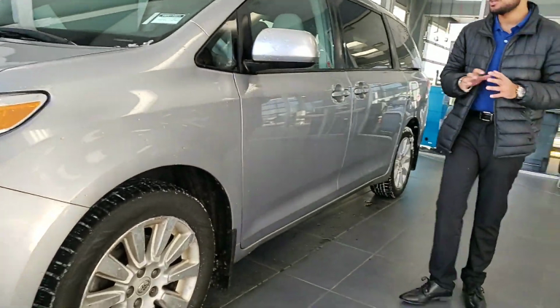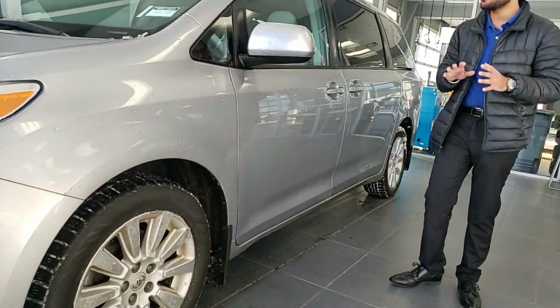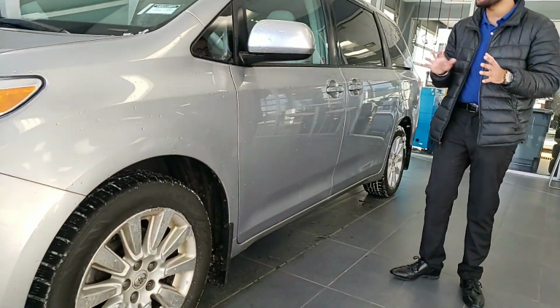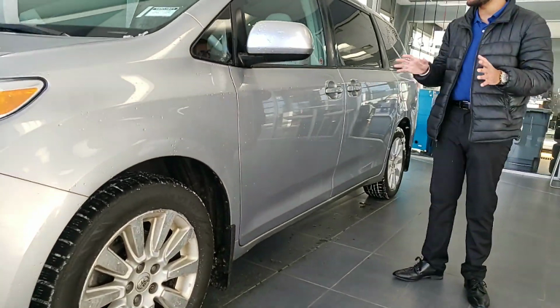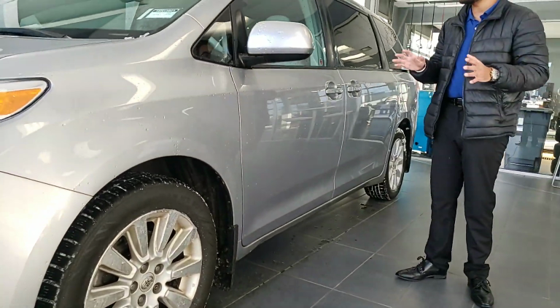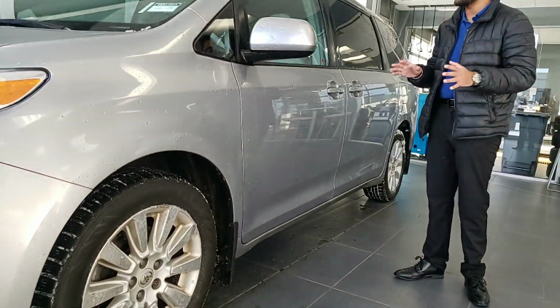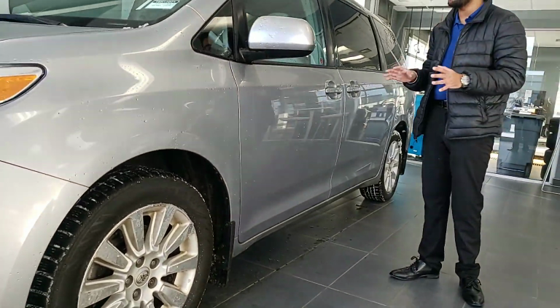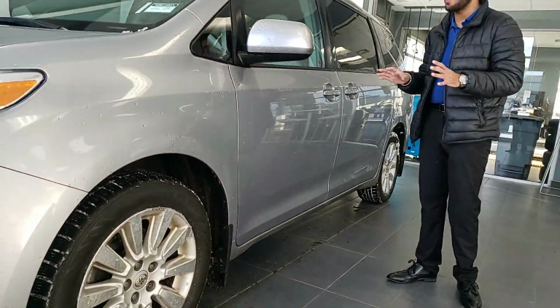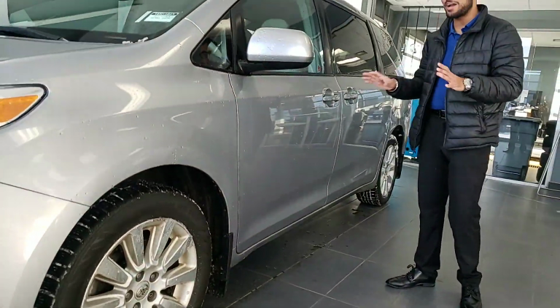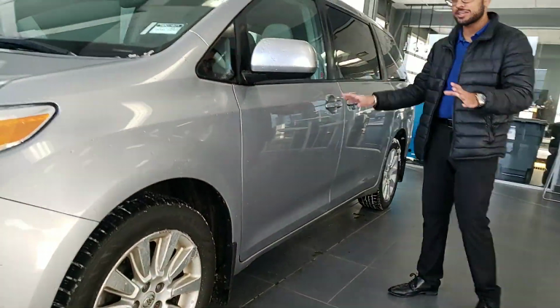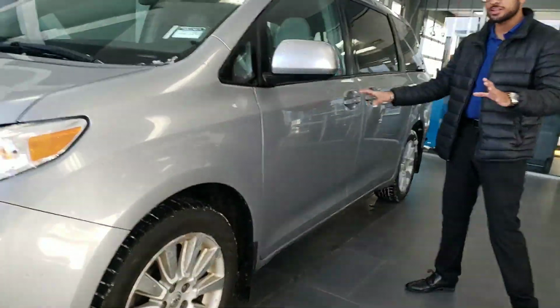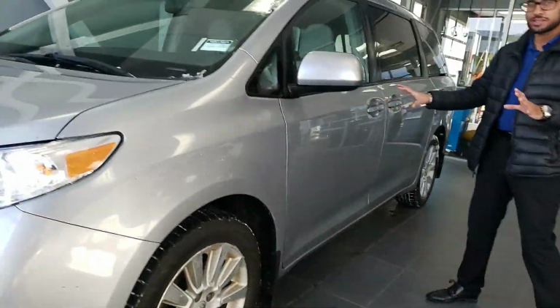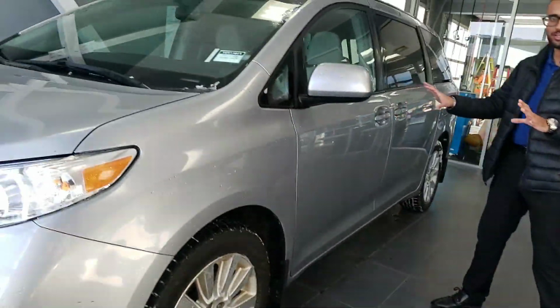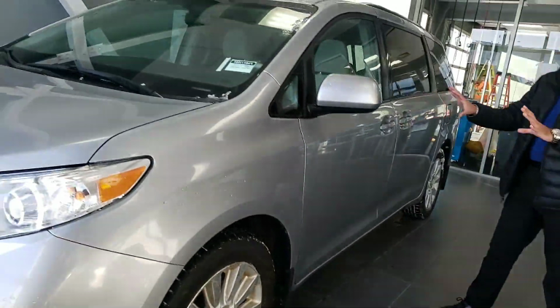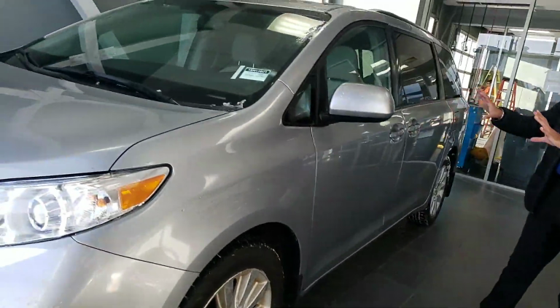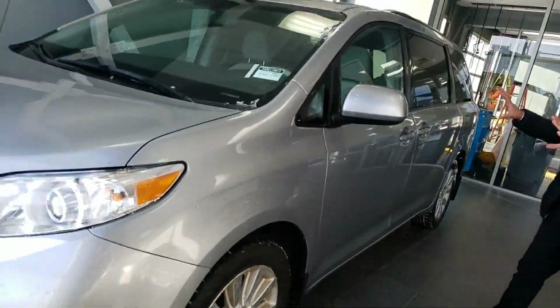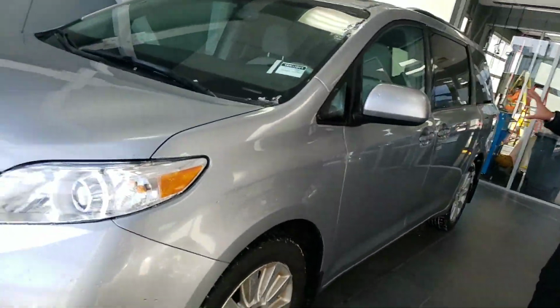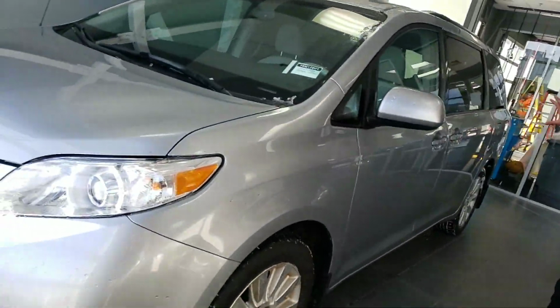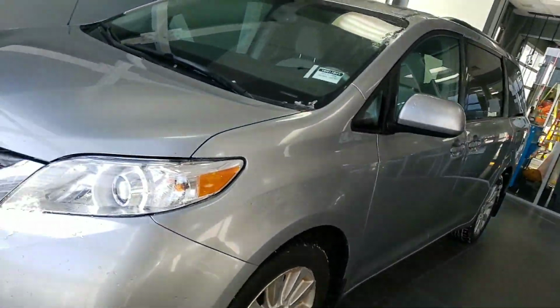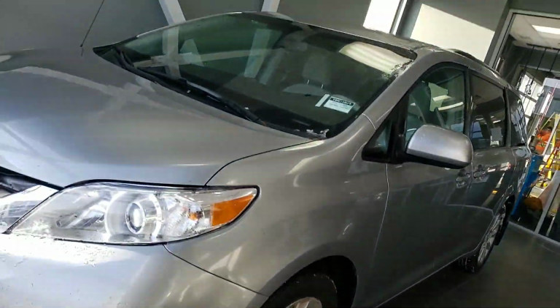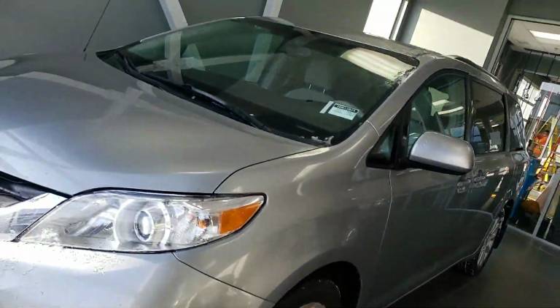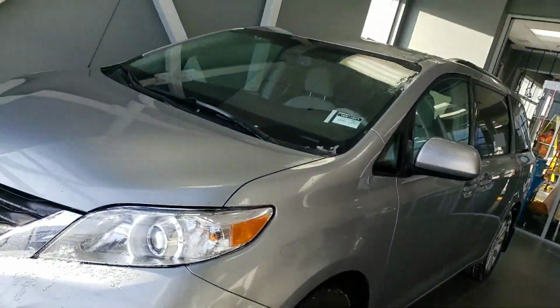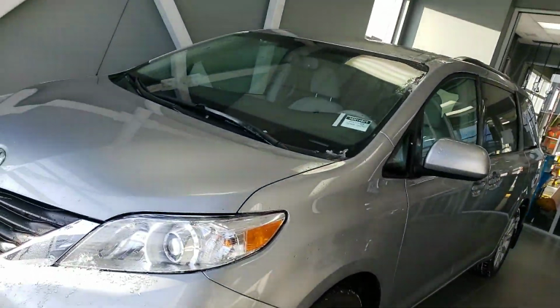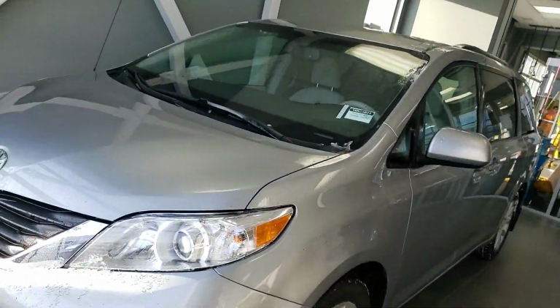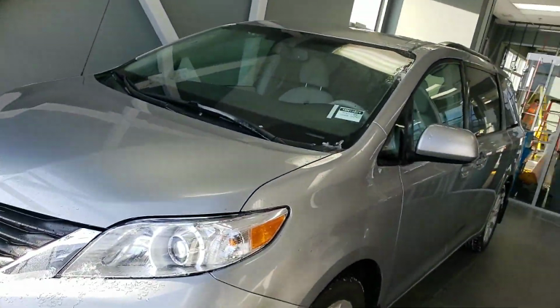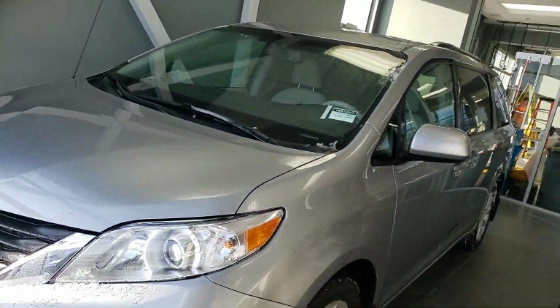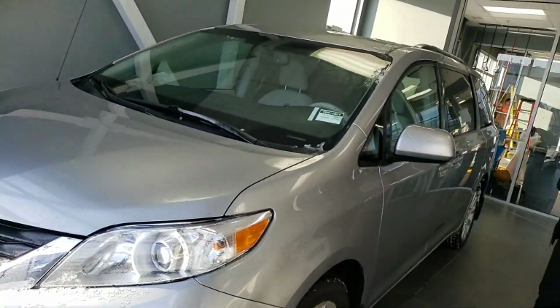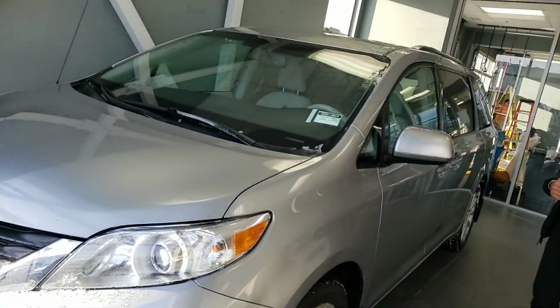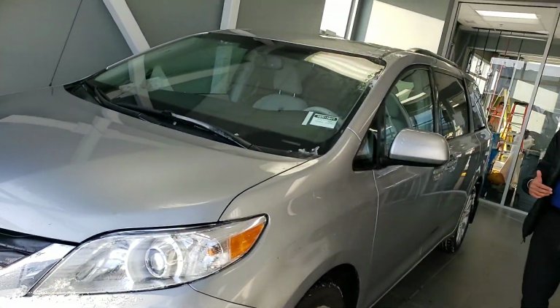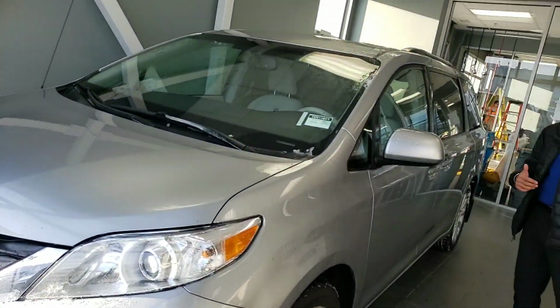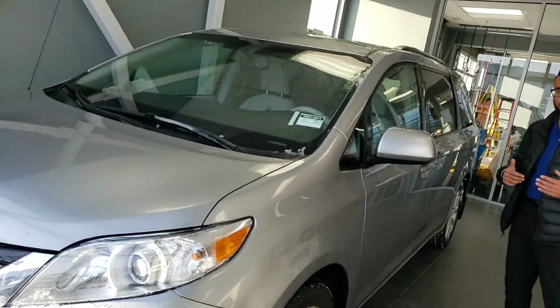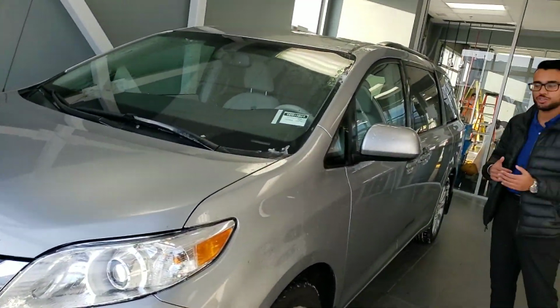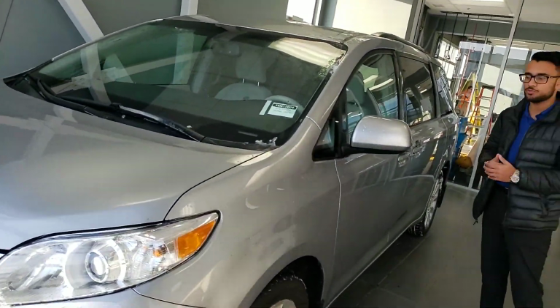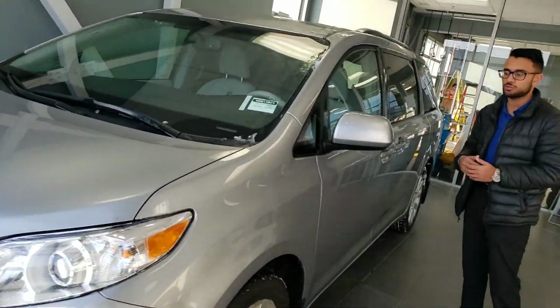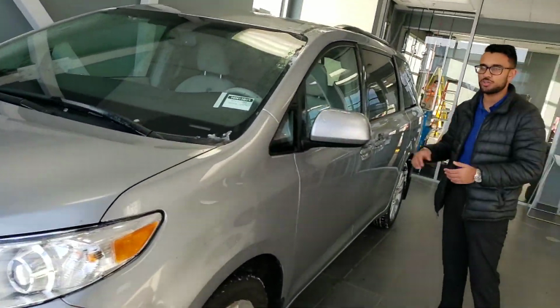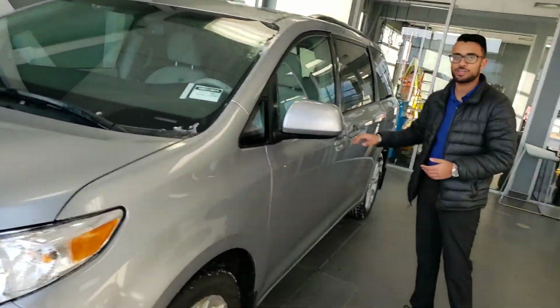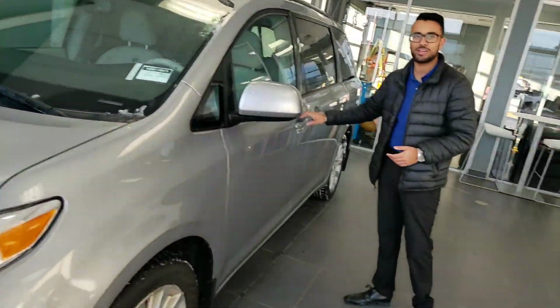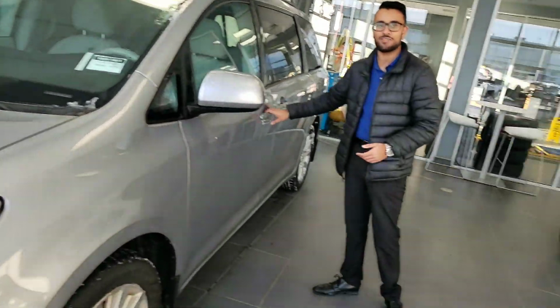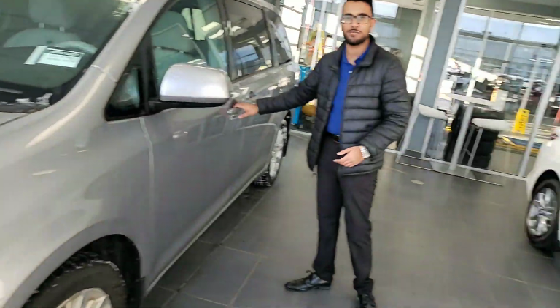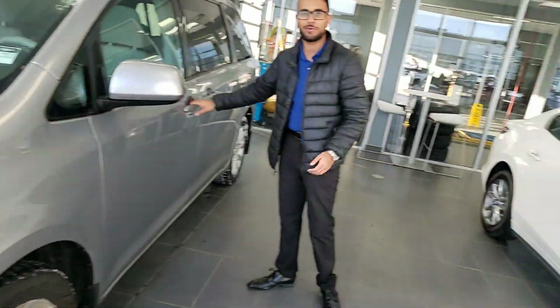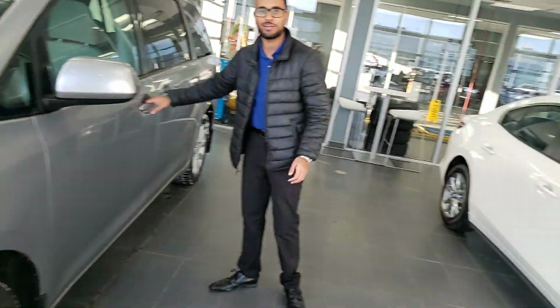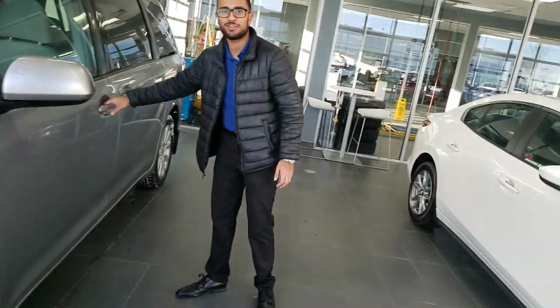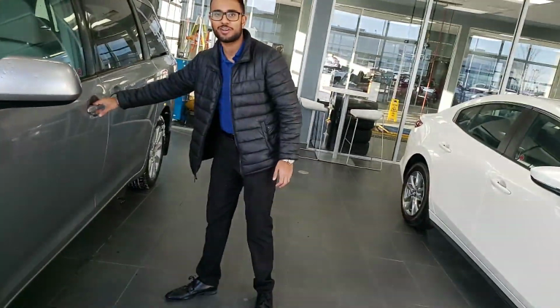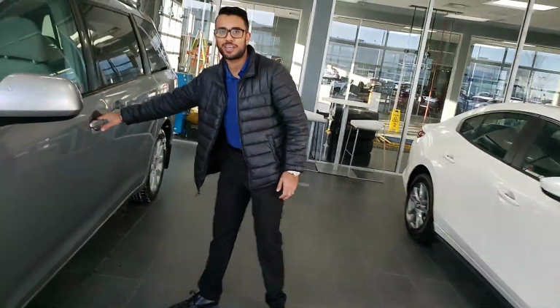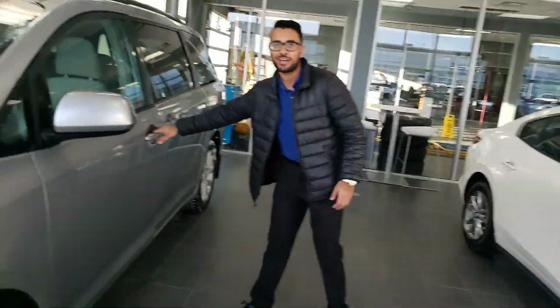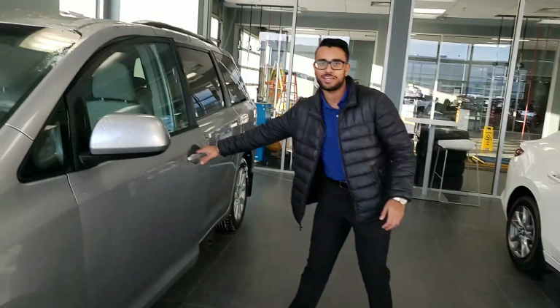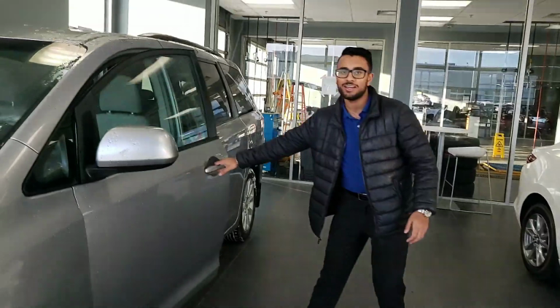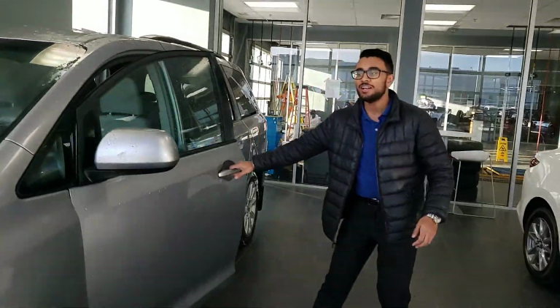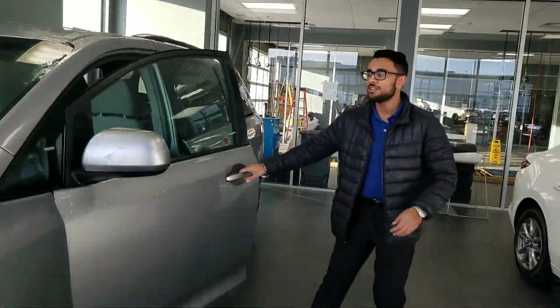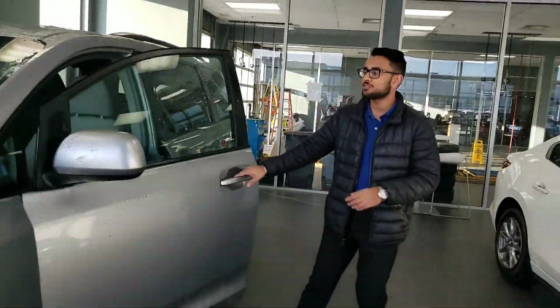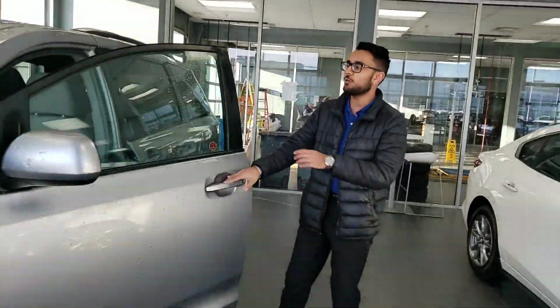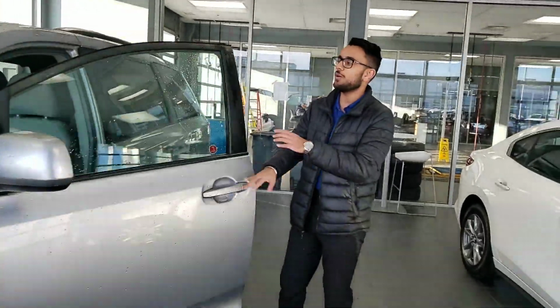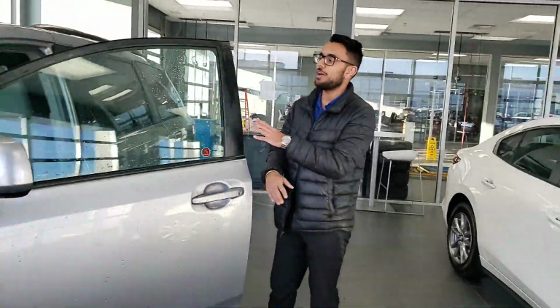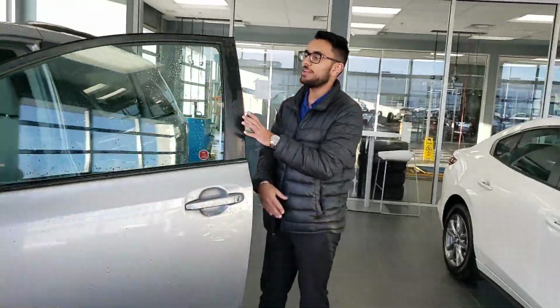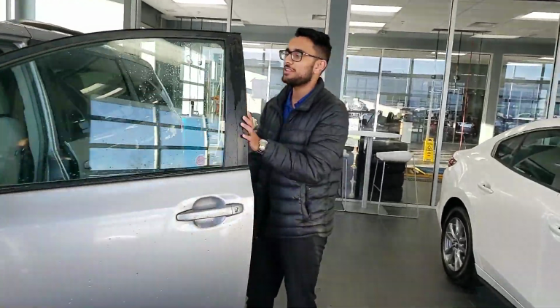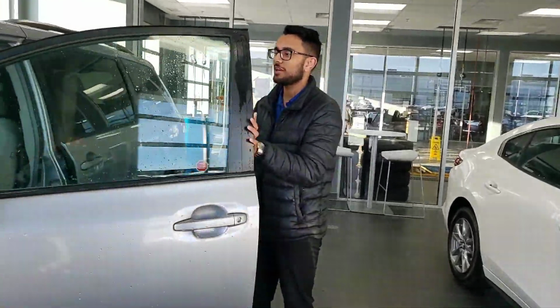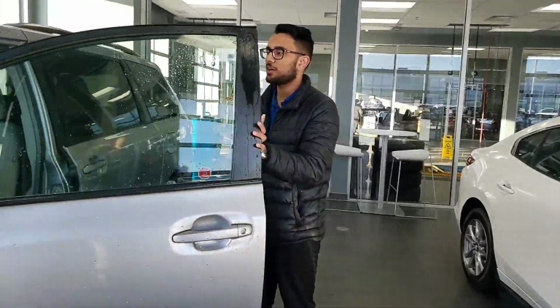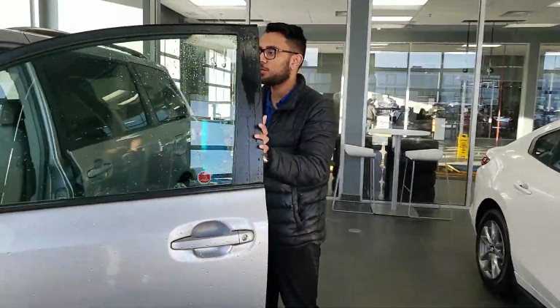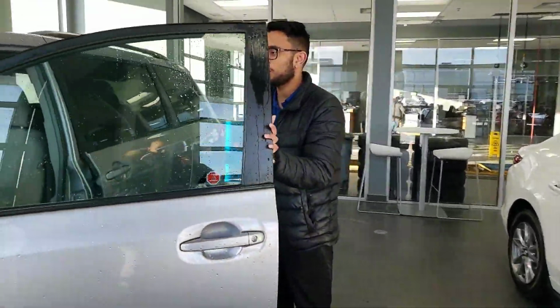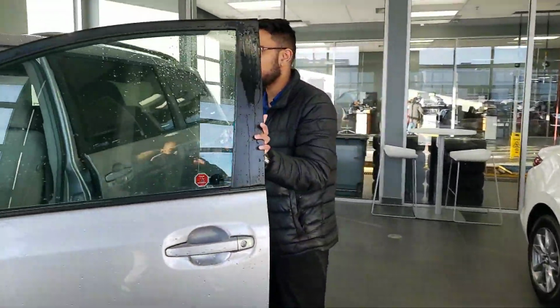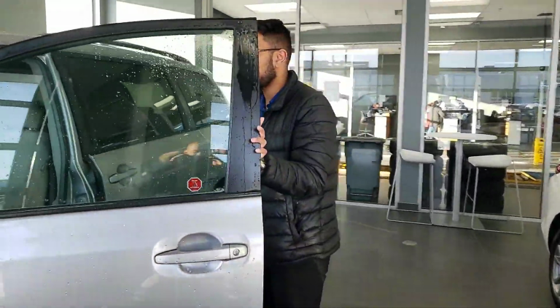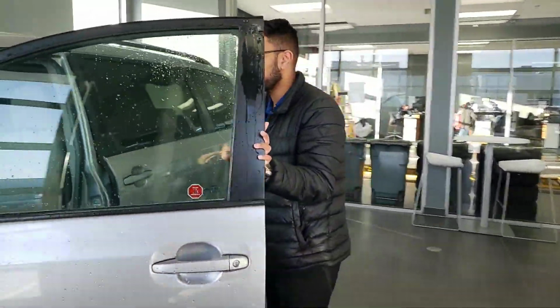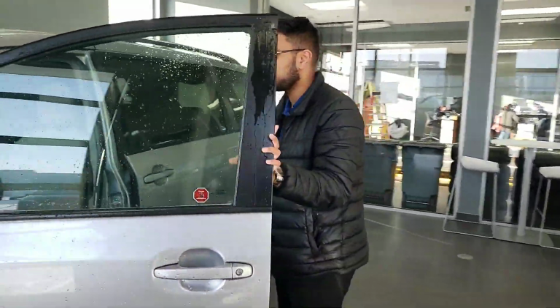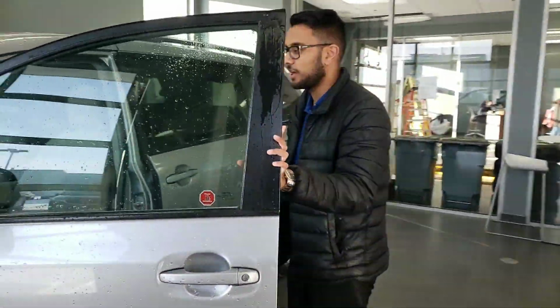This vehicle is in immaculate condition. I even rinsed it down just for you so you can have a better look at it. Let's go ahead and take a quick look inside.